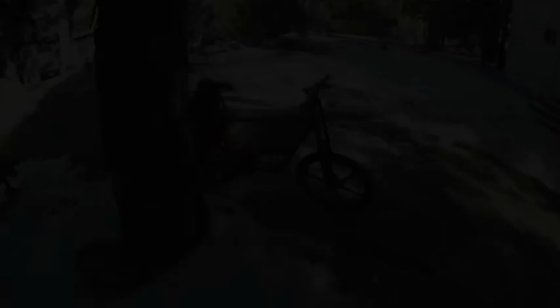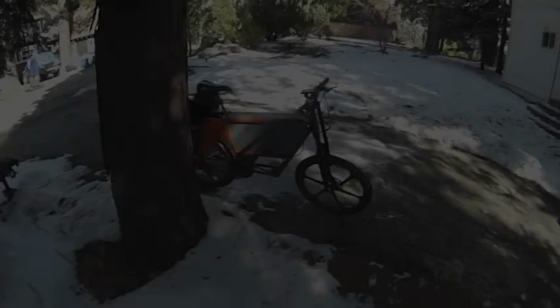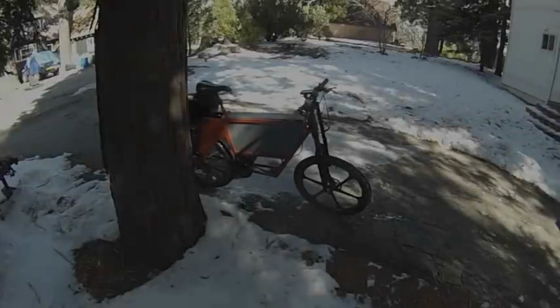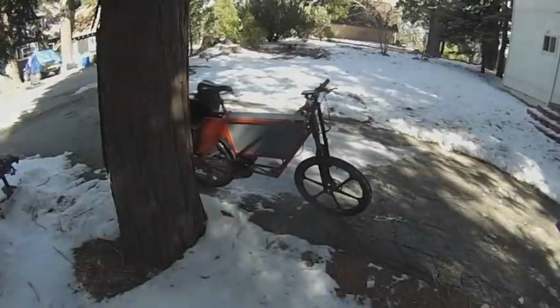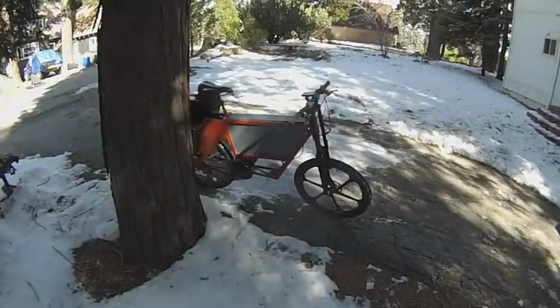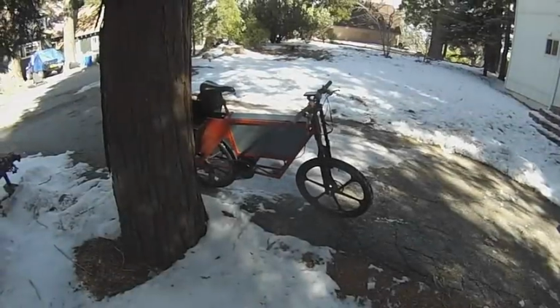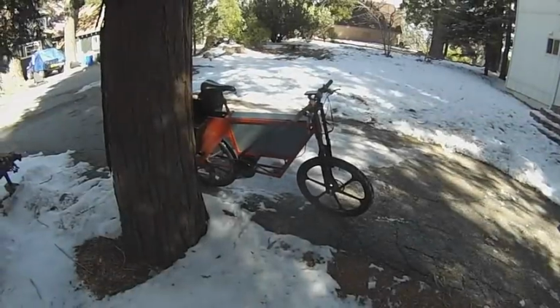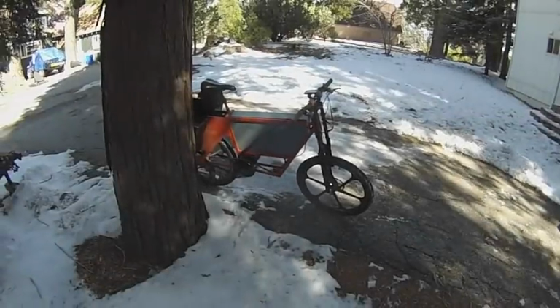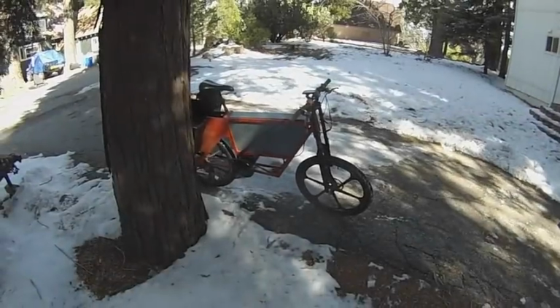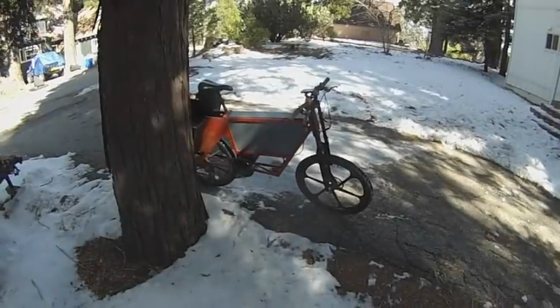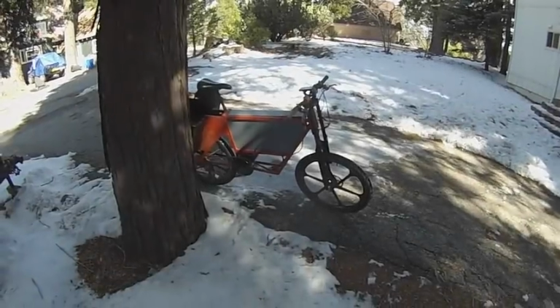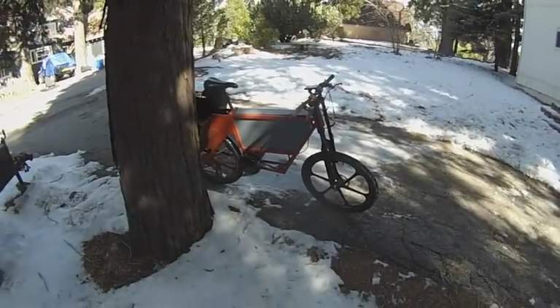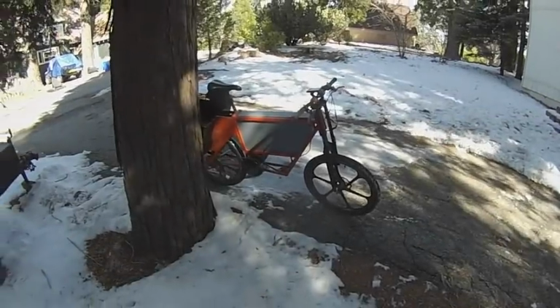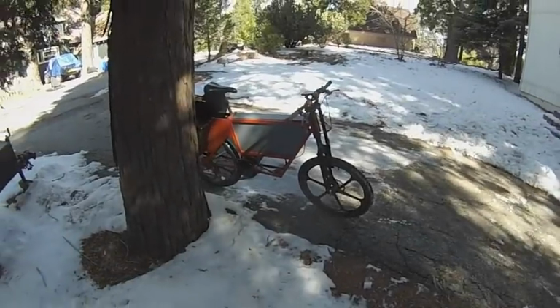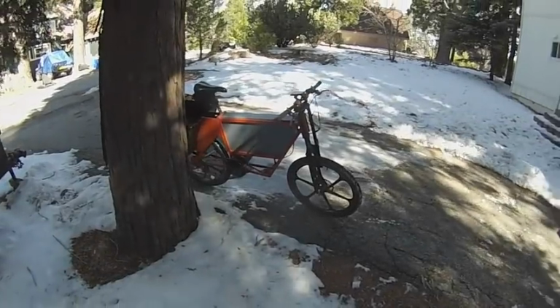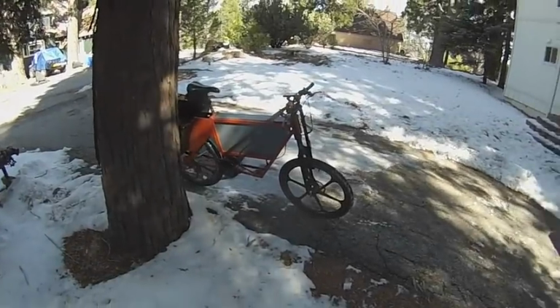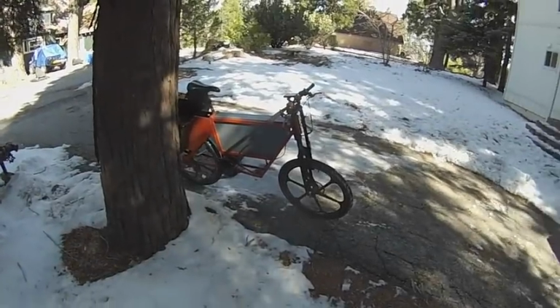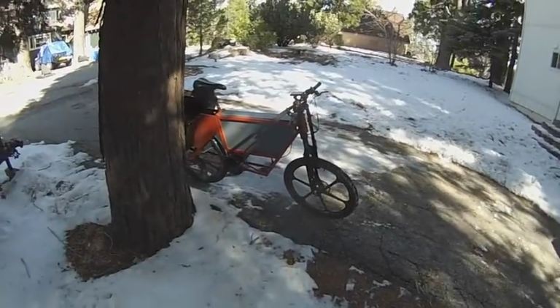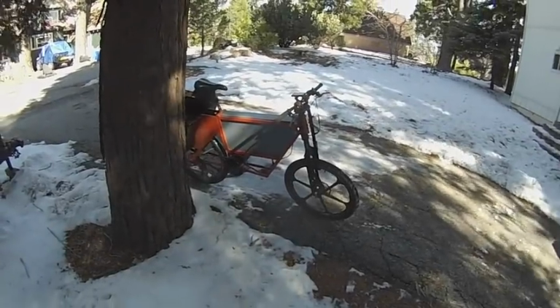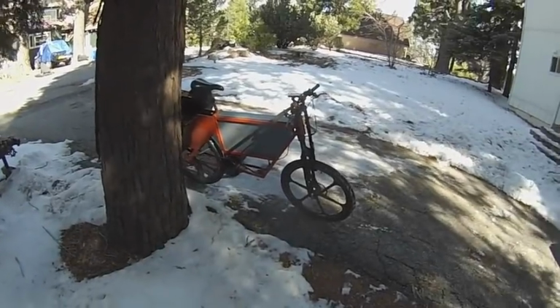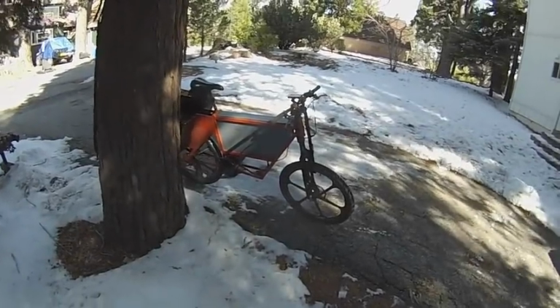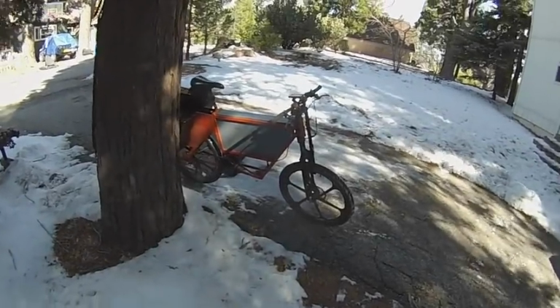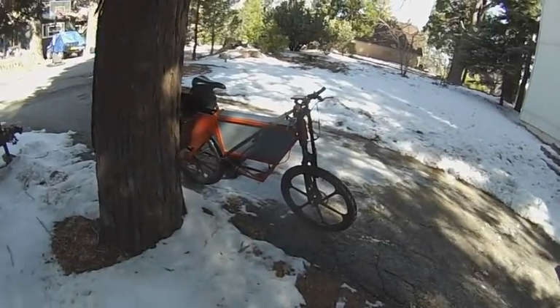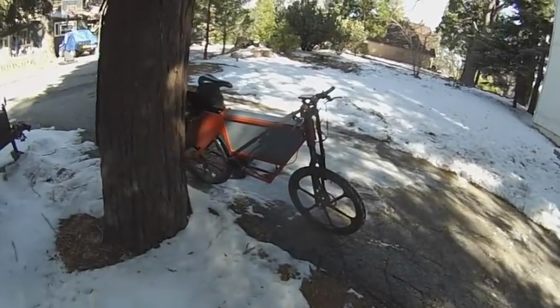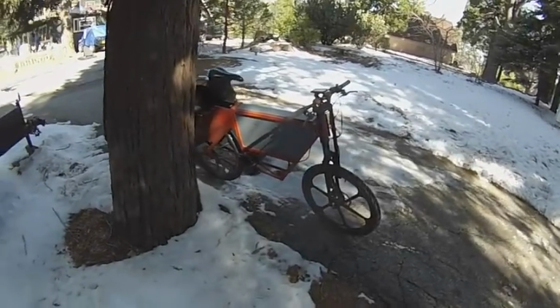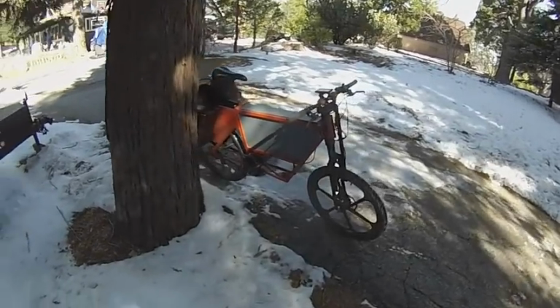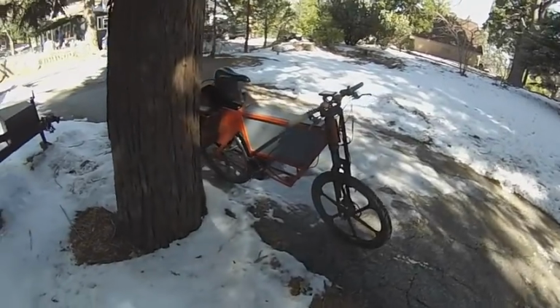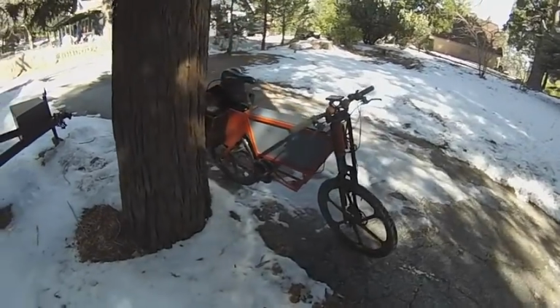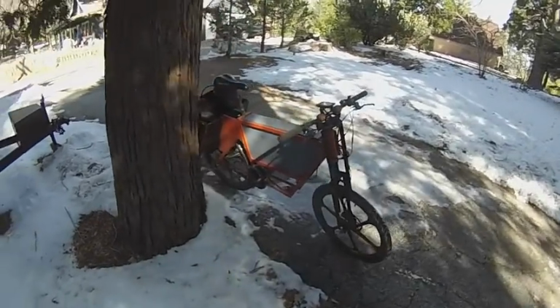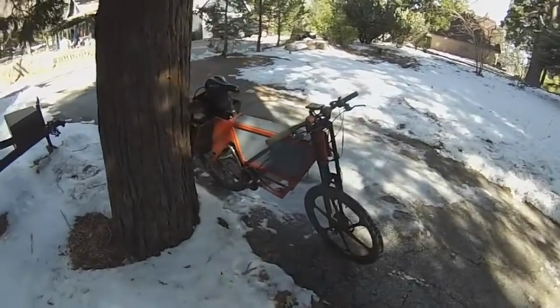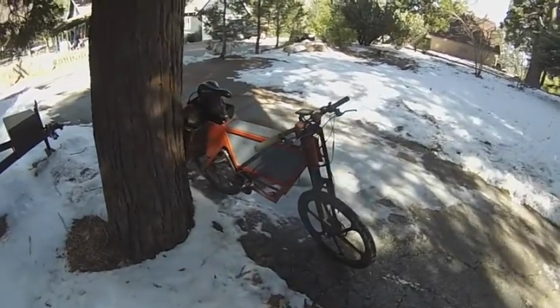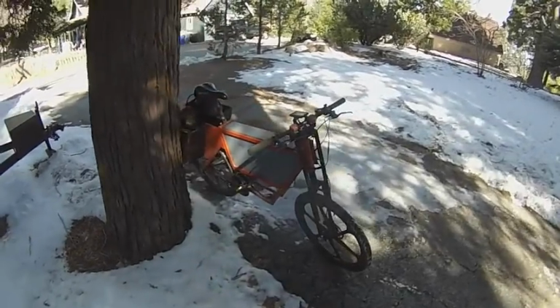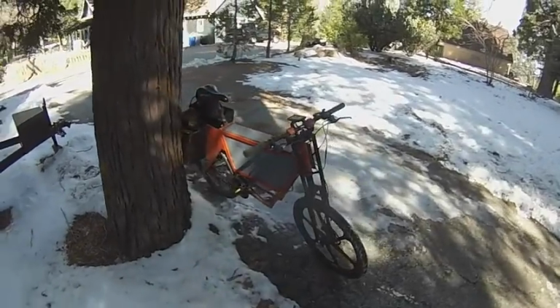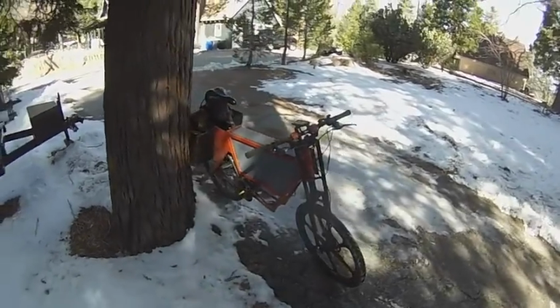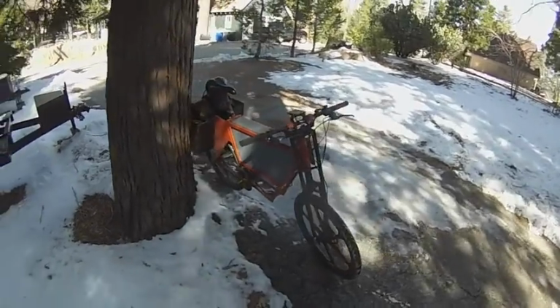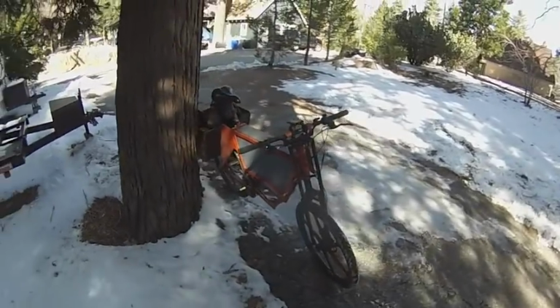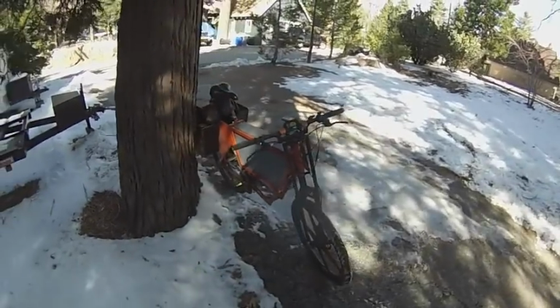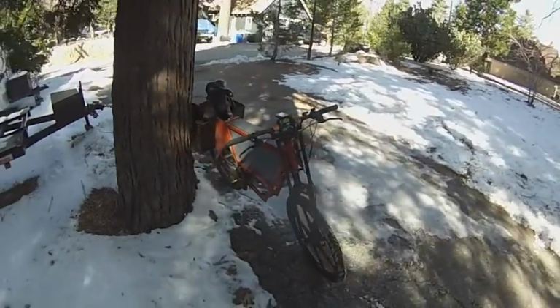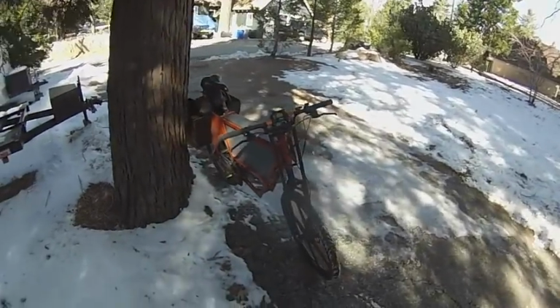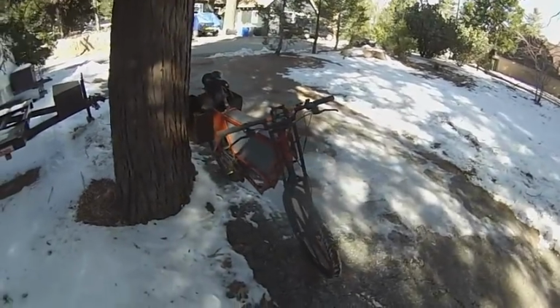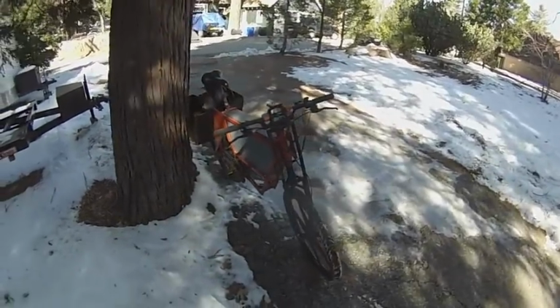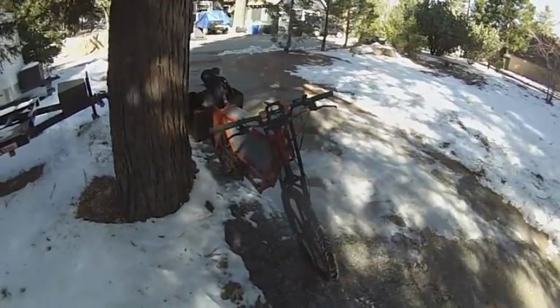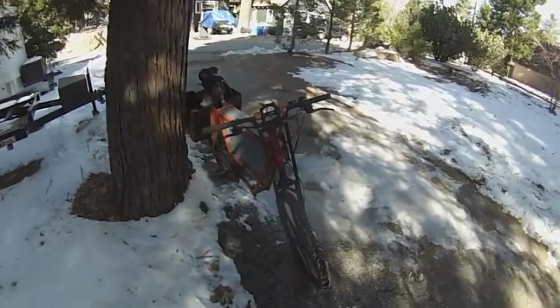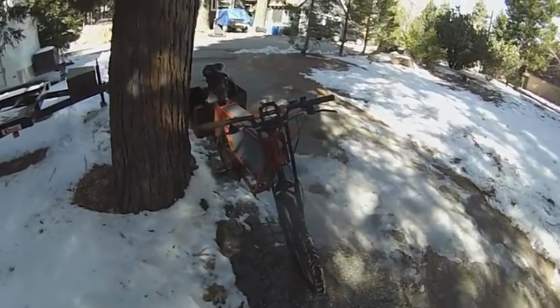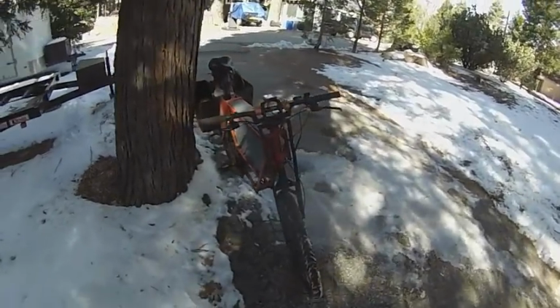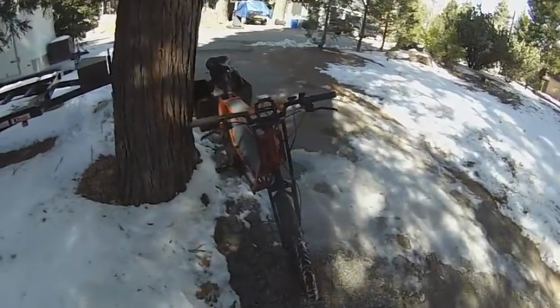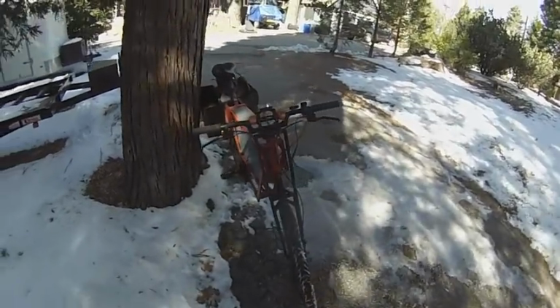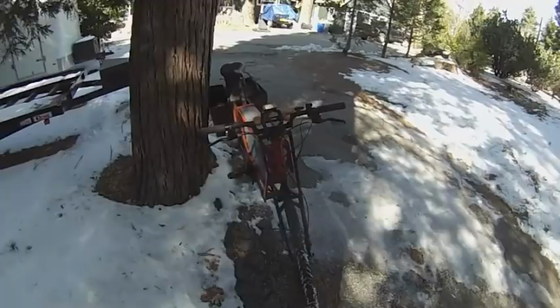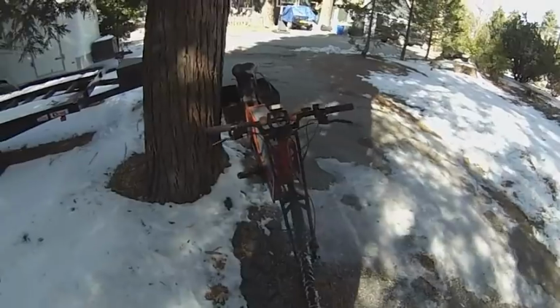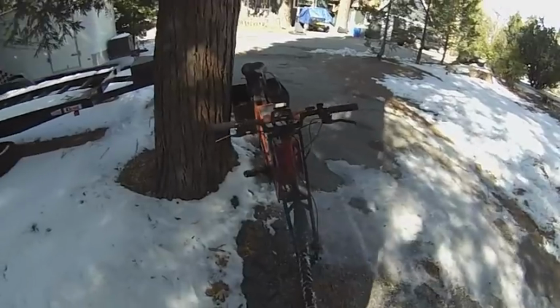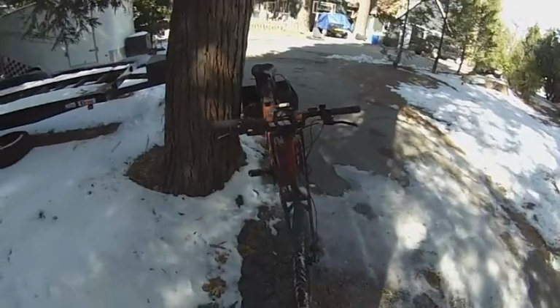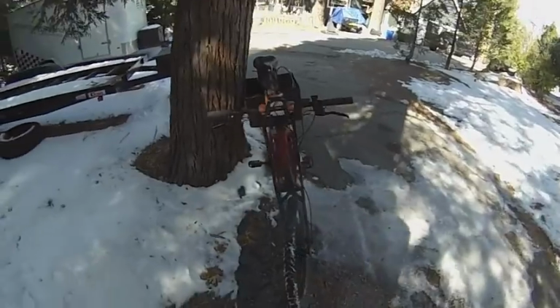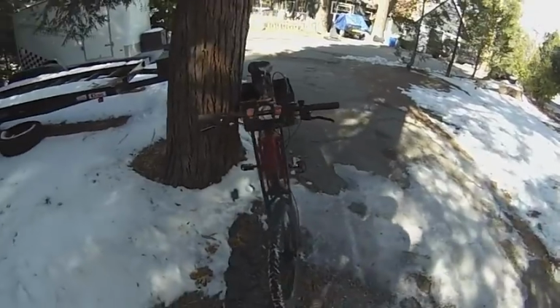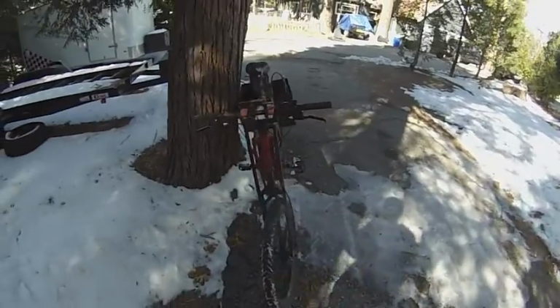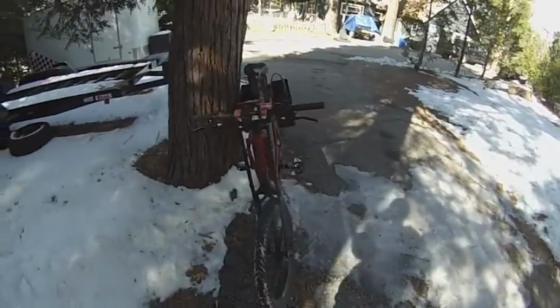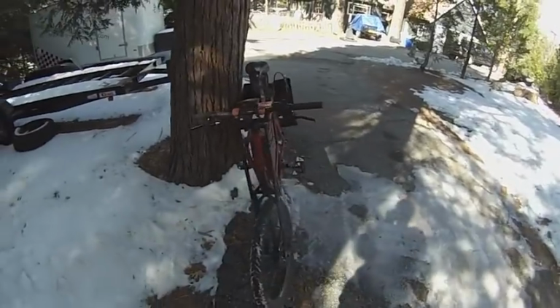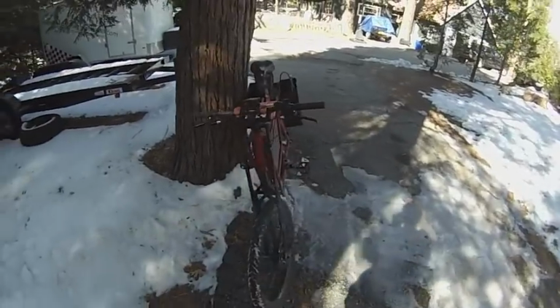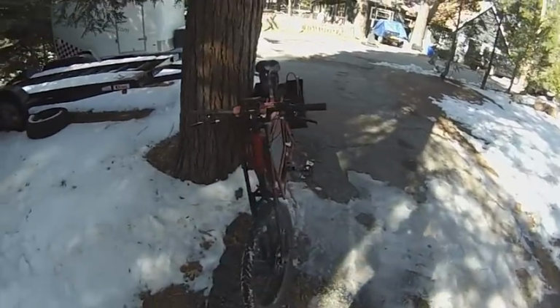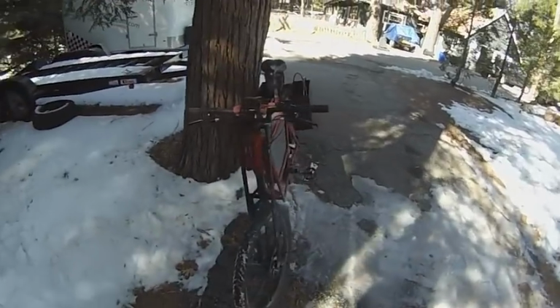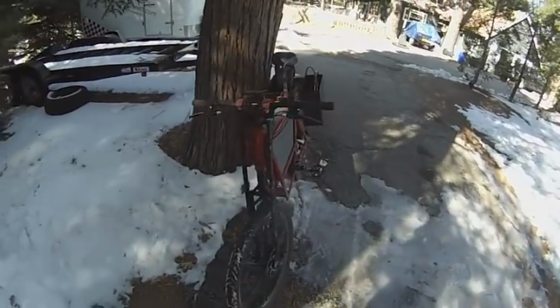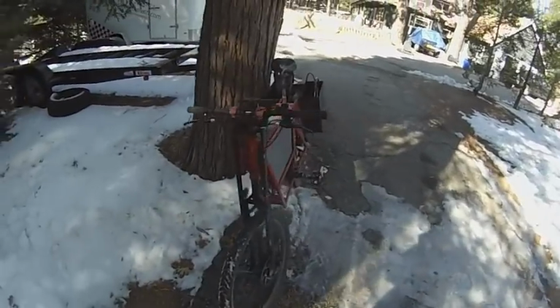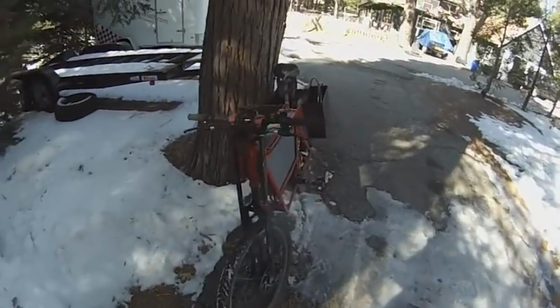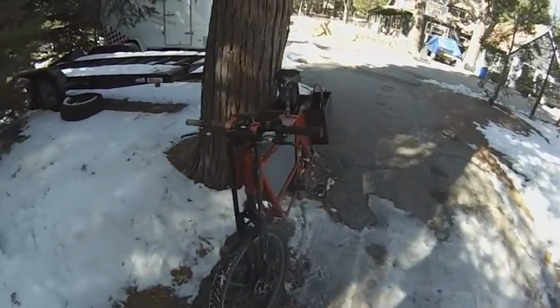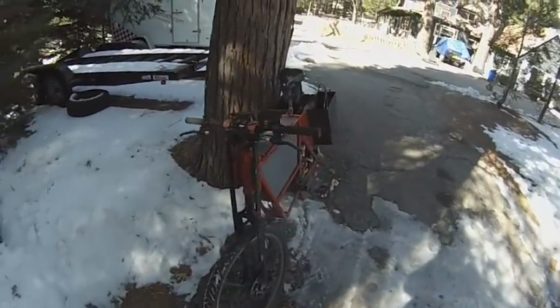There was some interest in the electric bicycle I built, so I thought I'd do a short video on it.